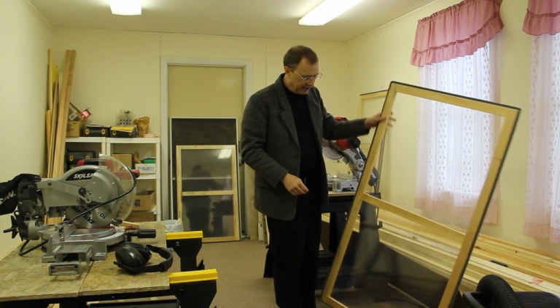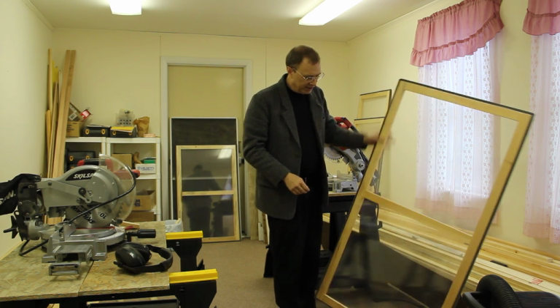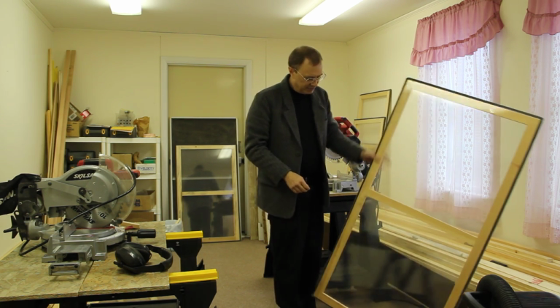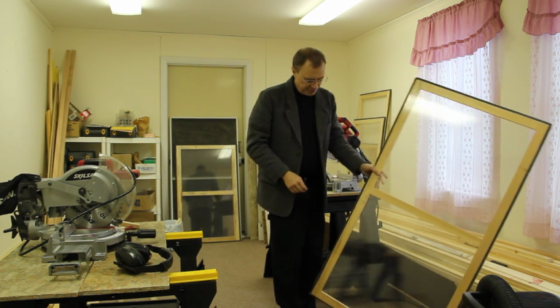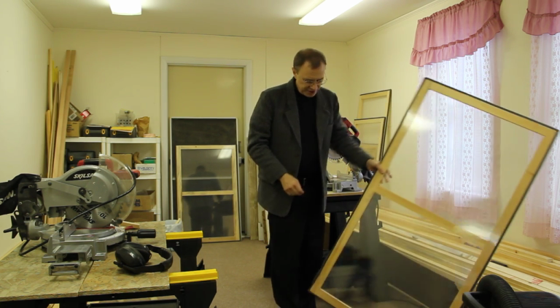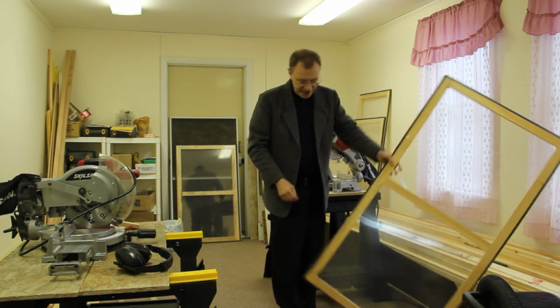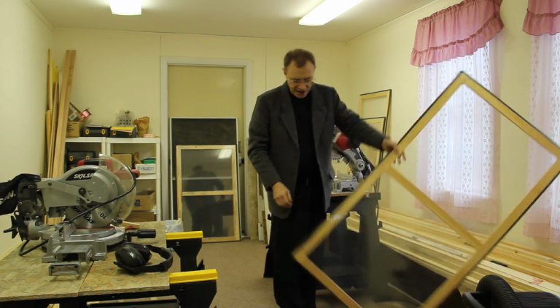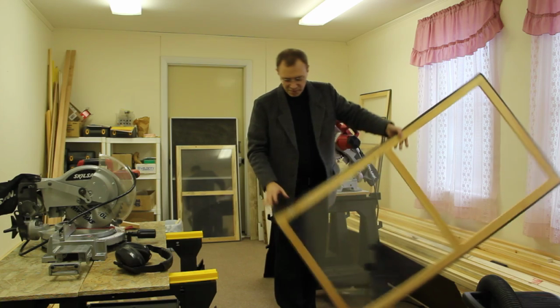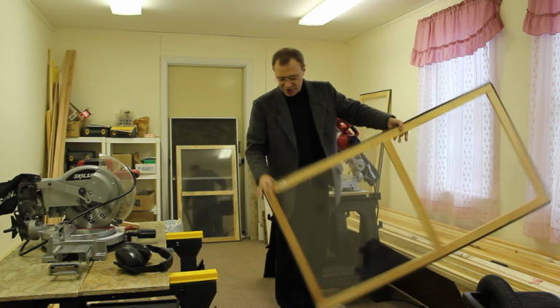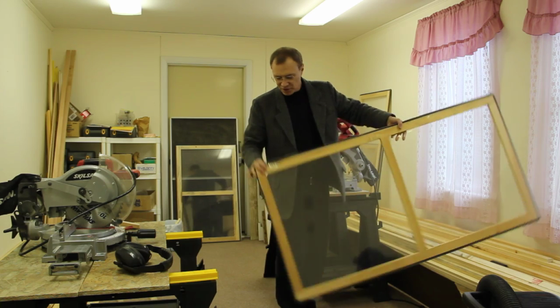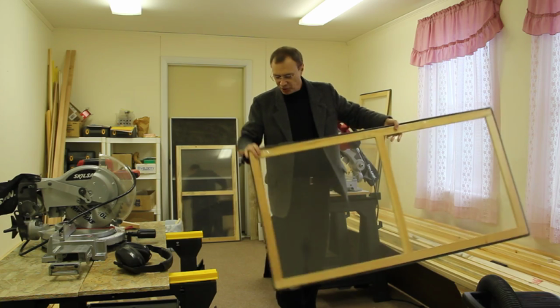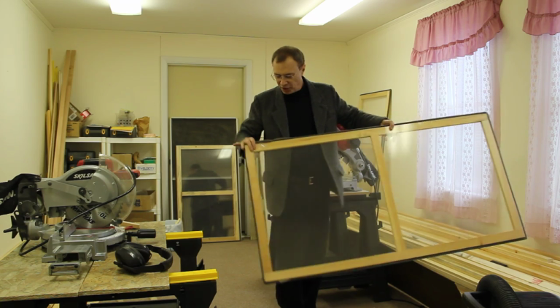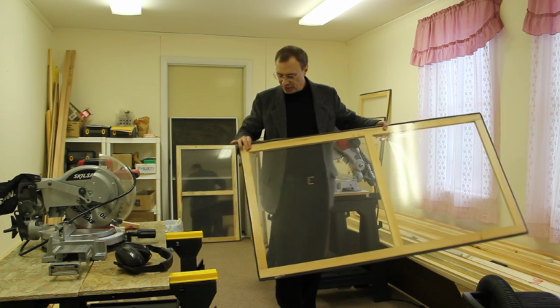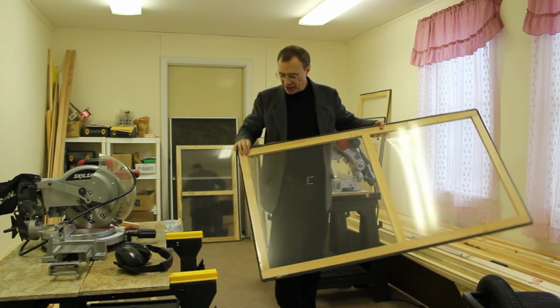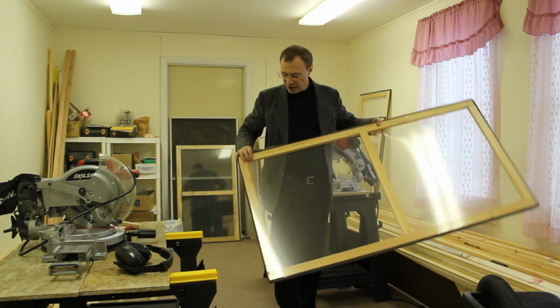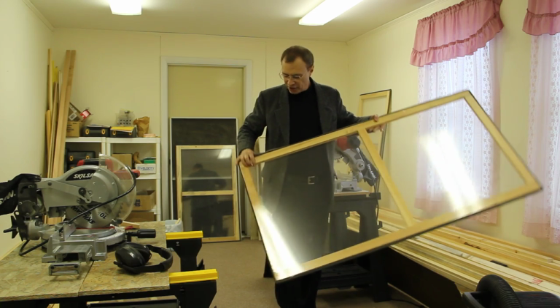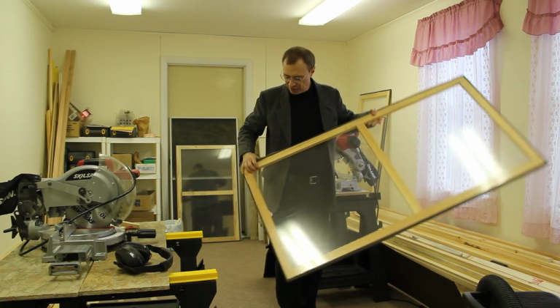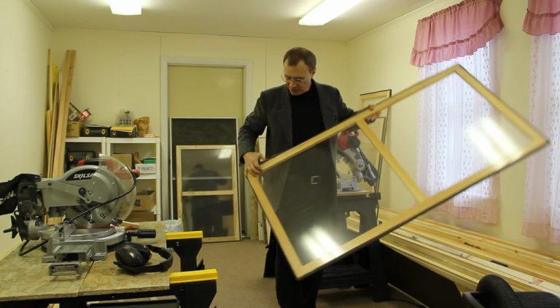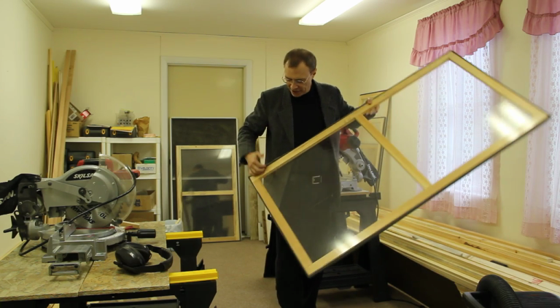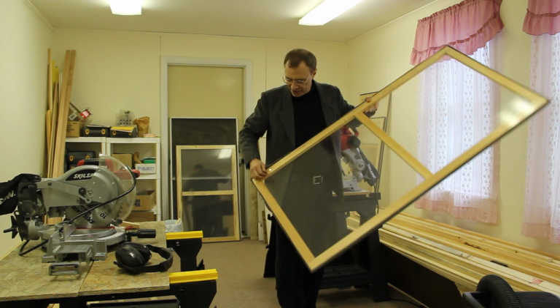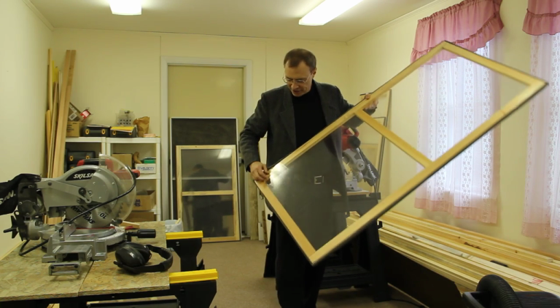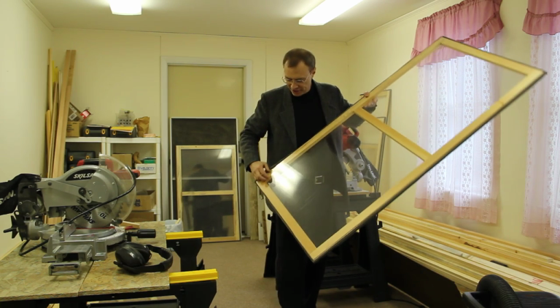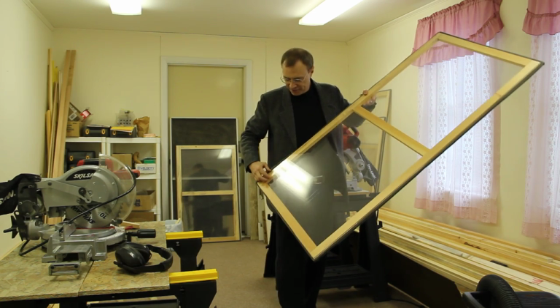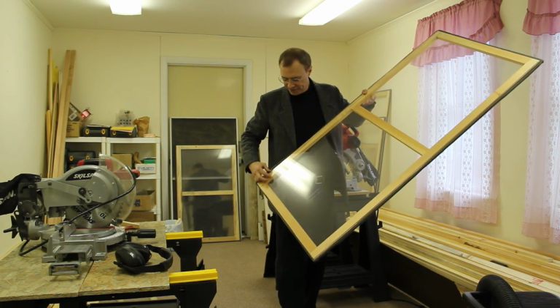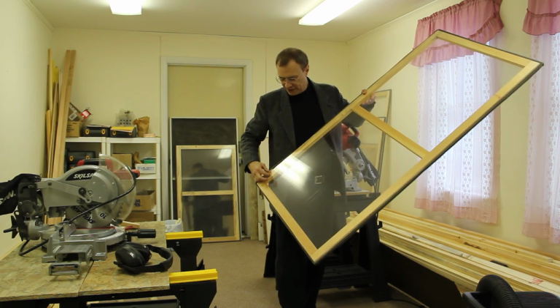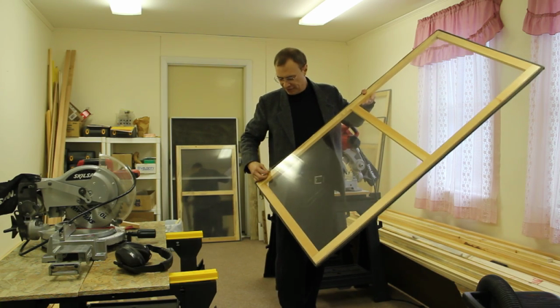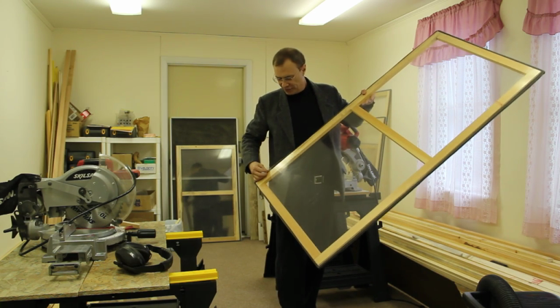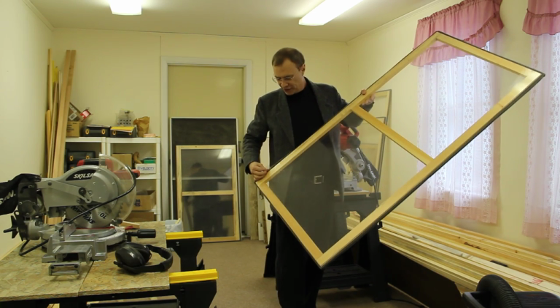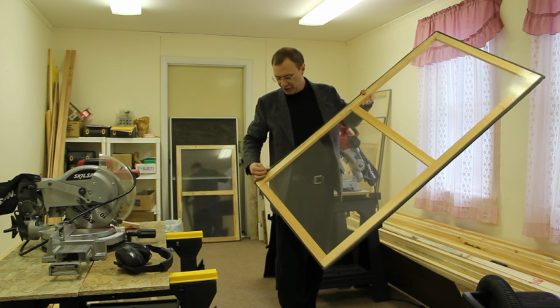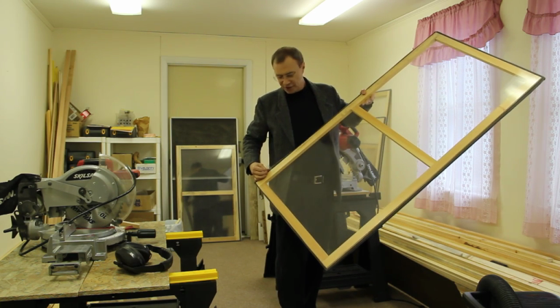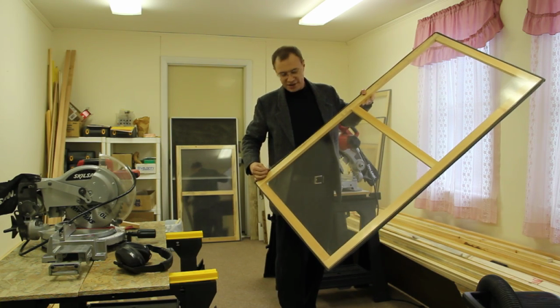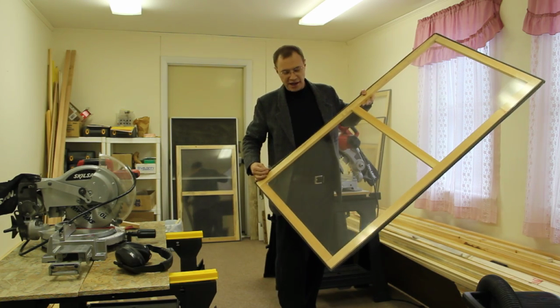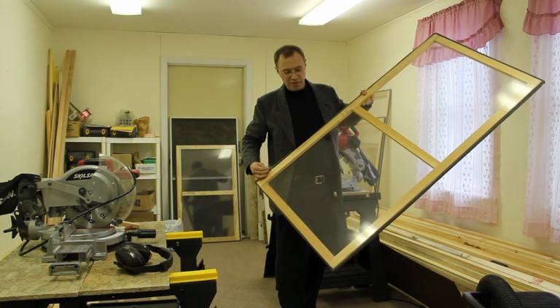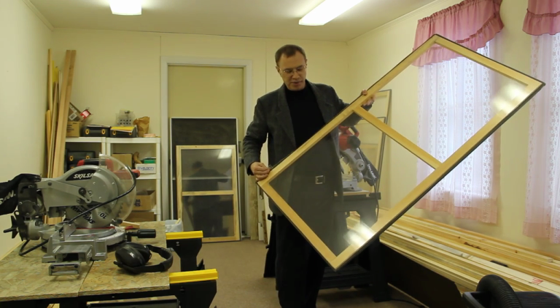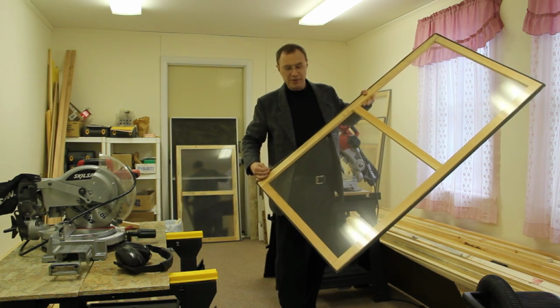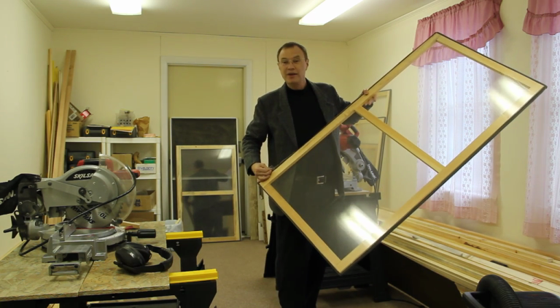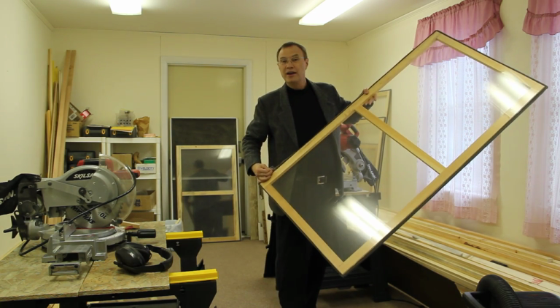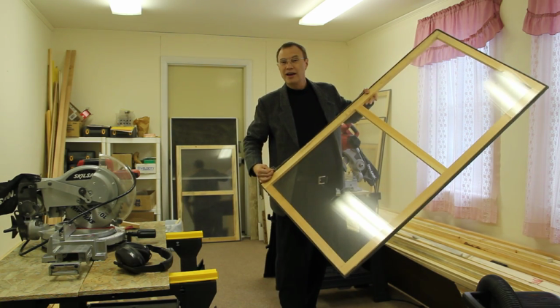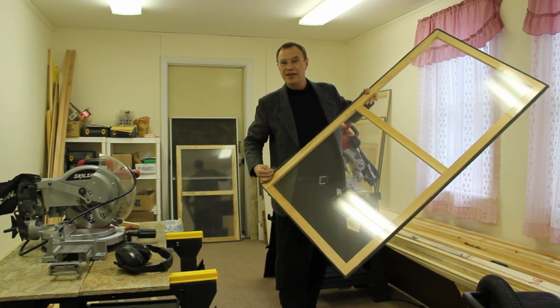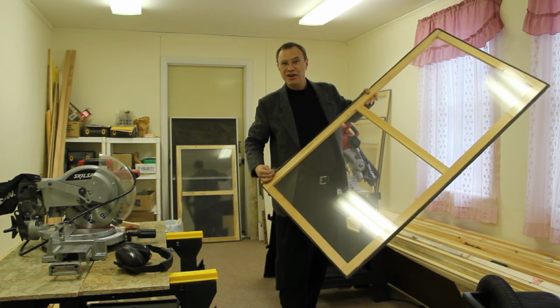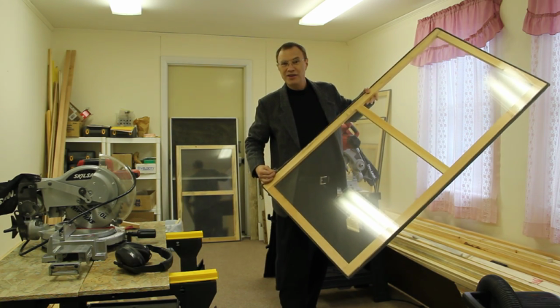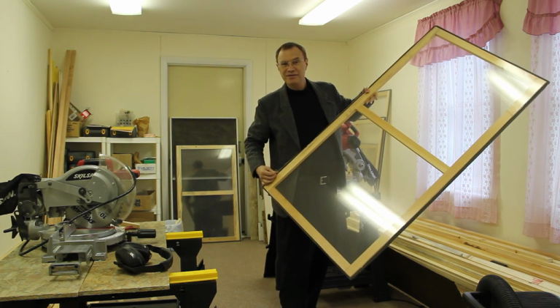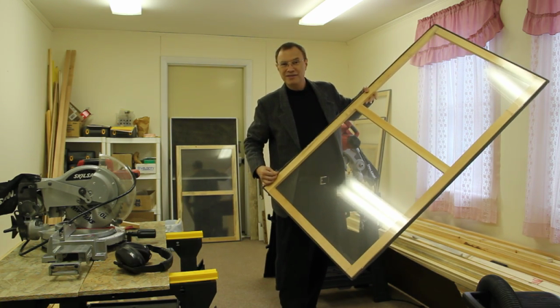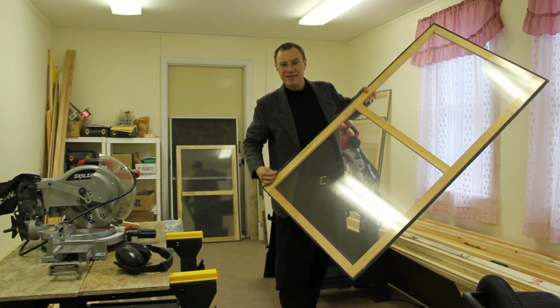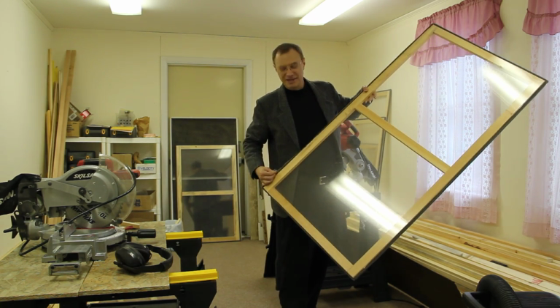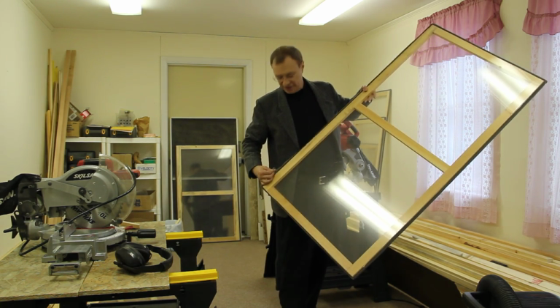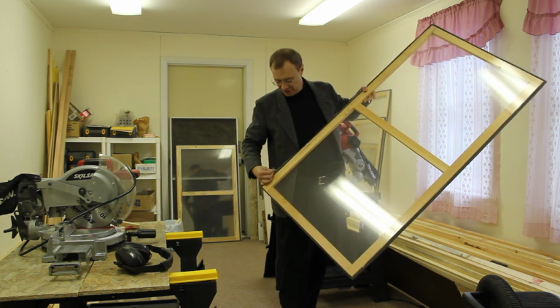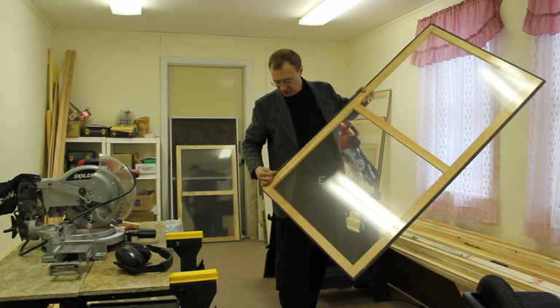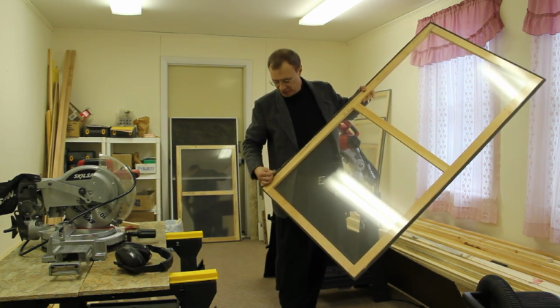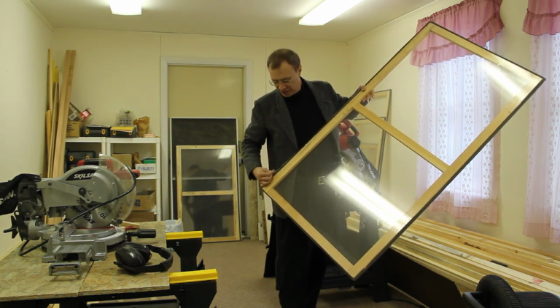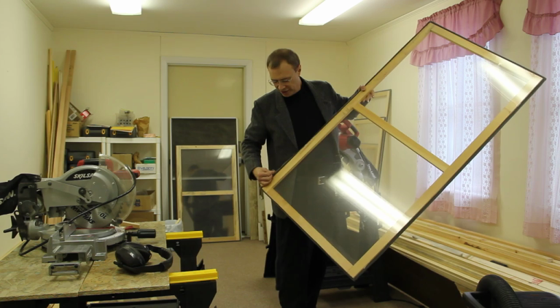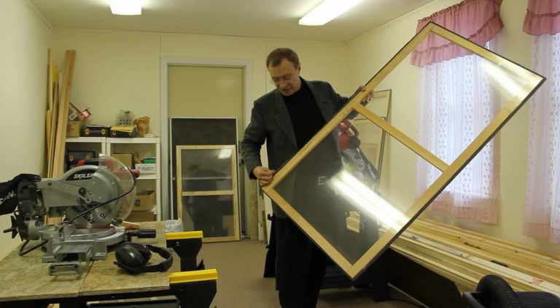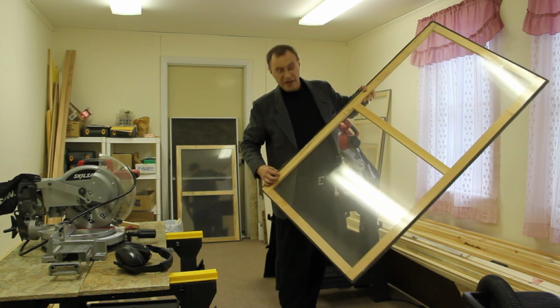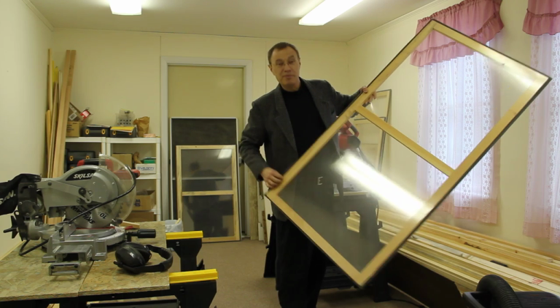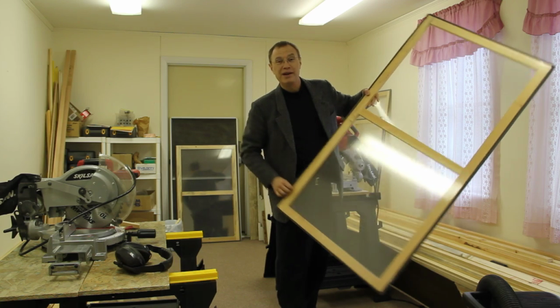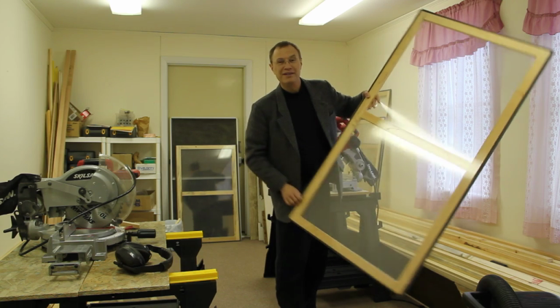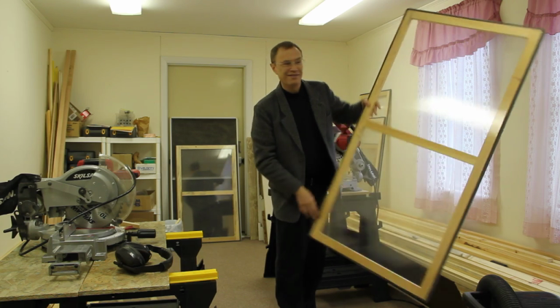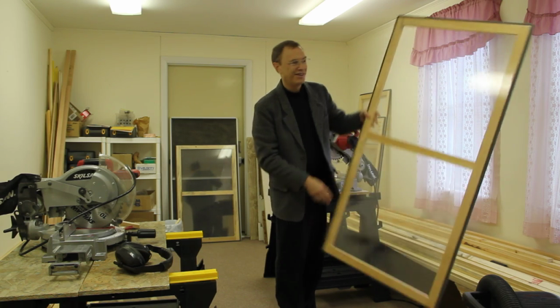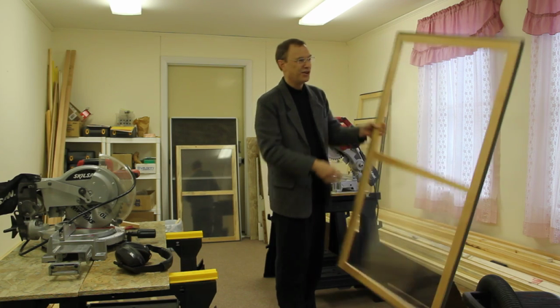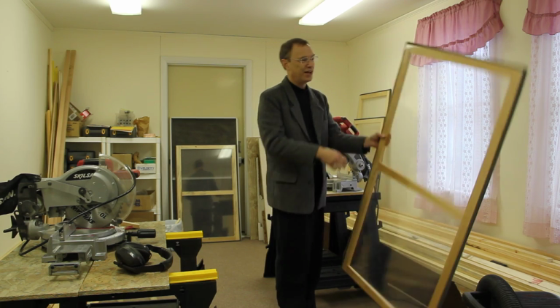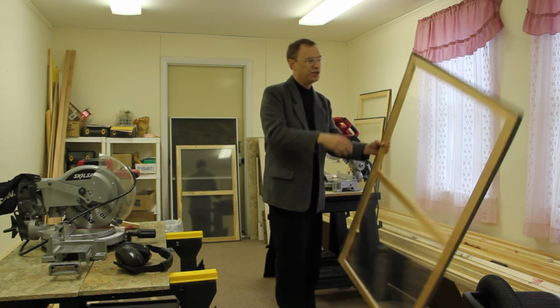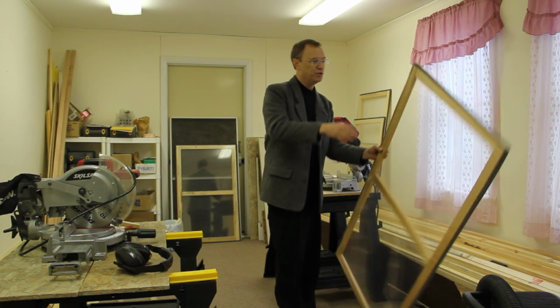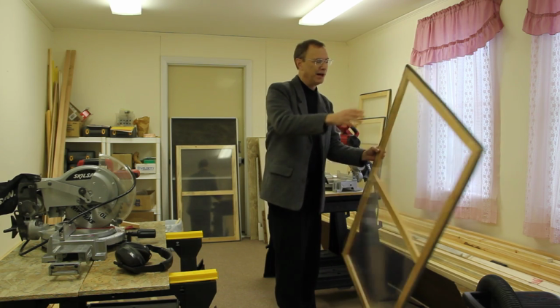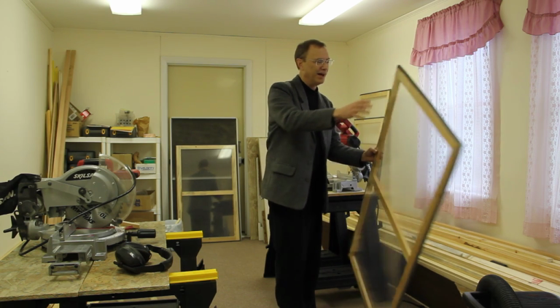The tabs to pull them out are made of the clear tape, and they're a little bit ugly, but they're not too bad.